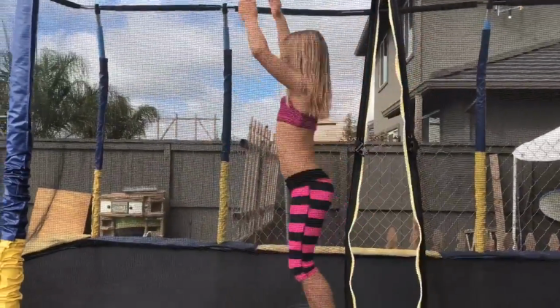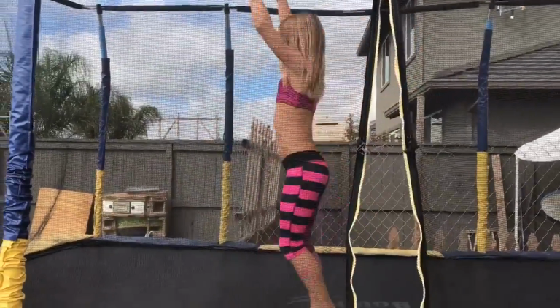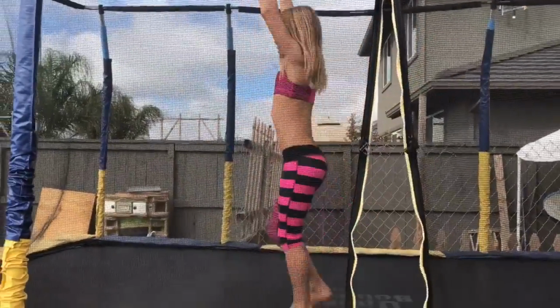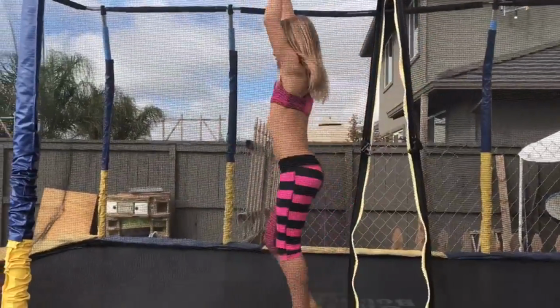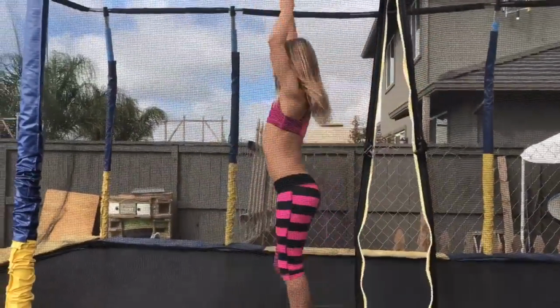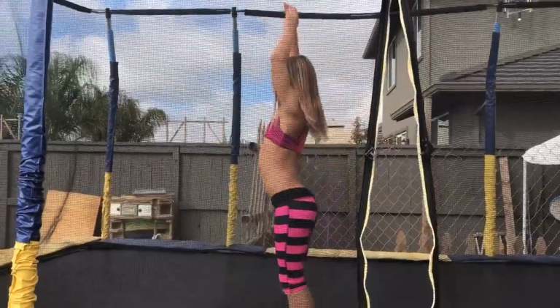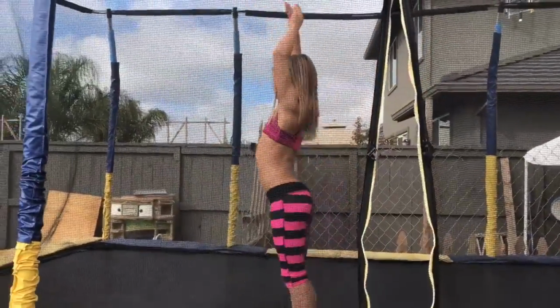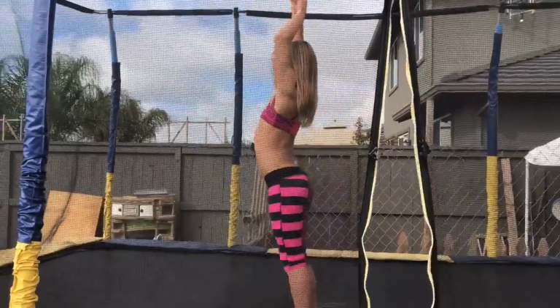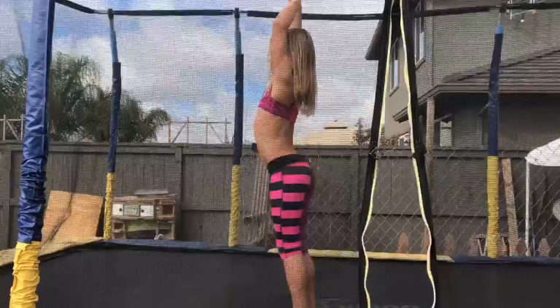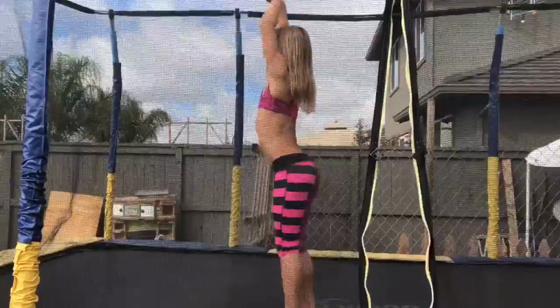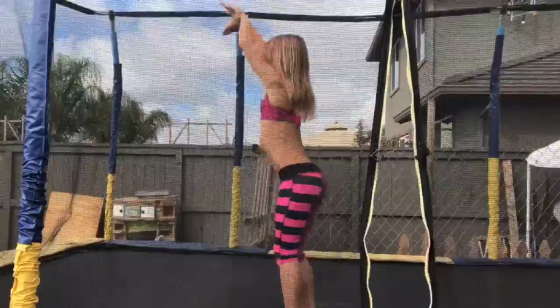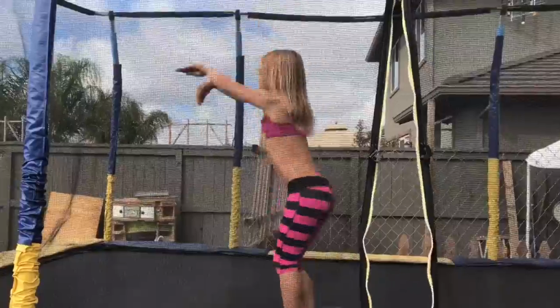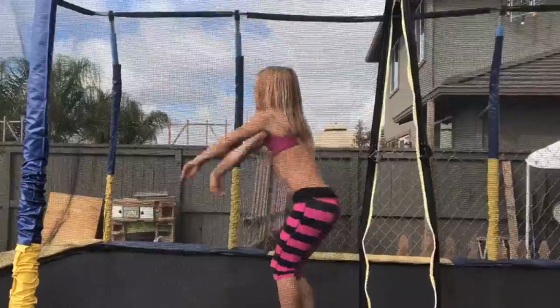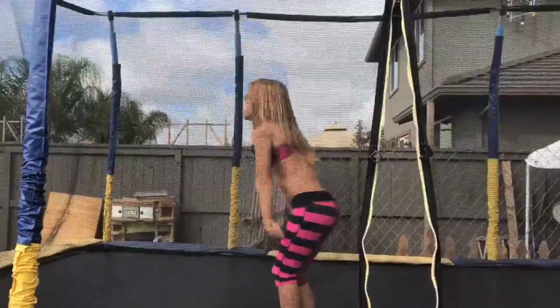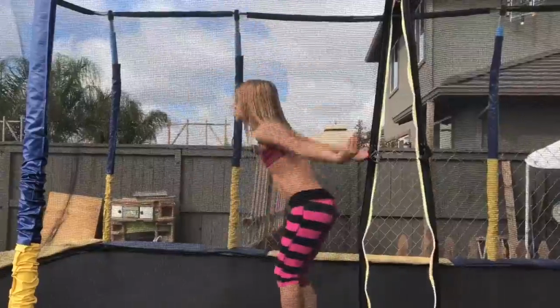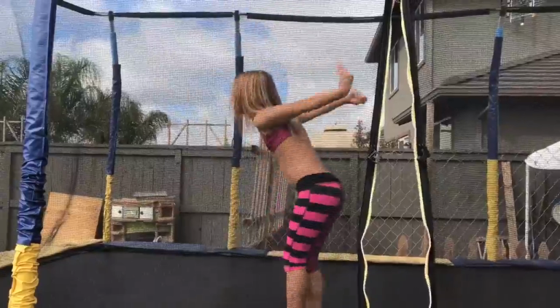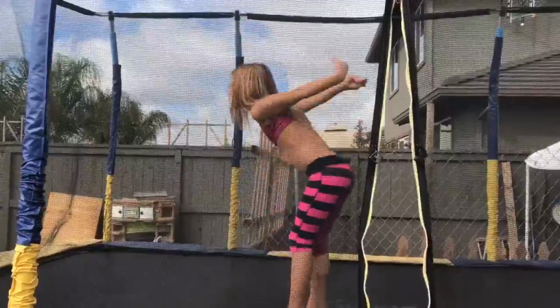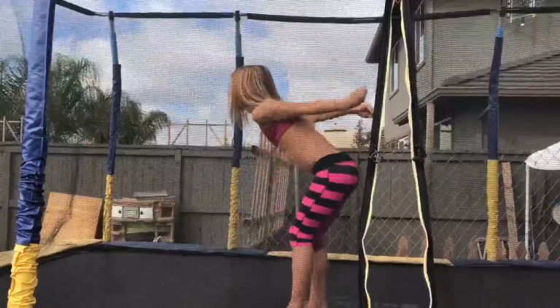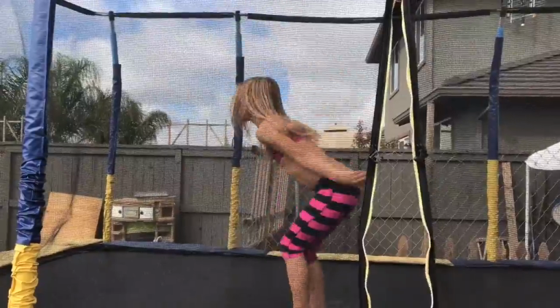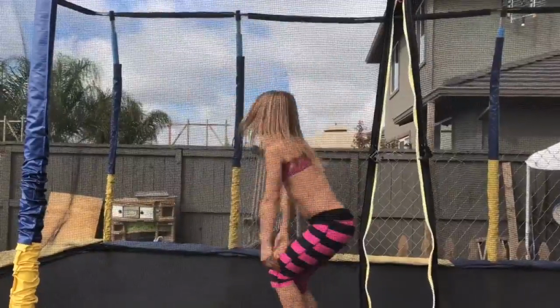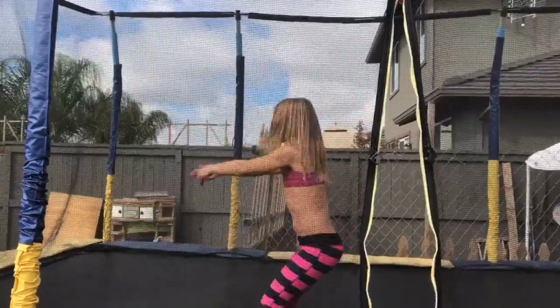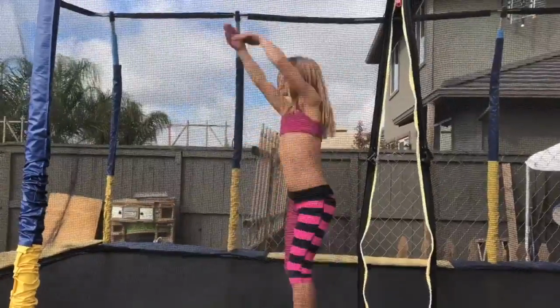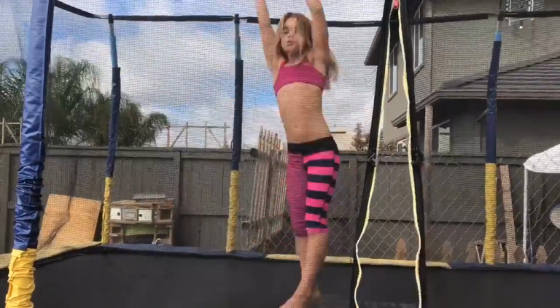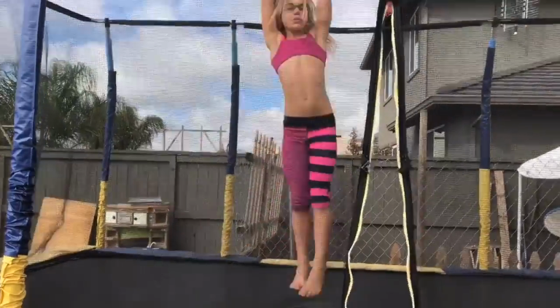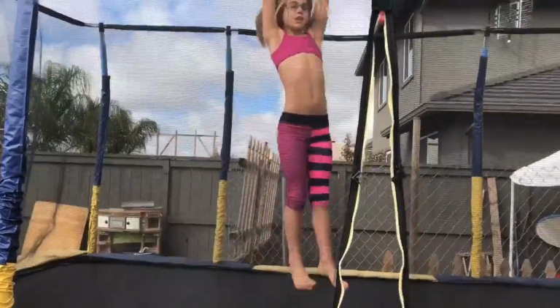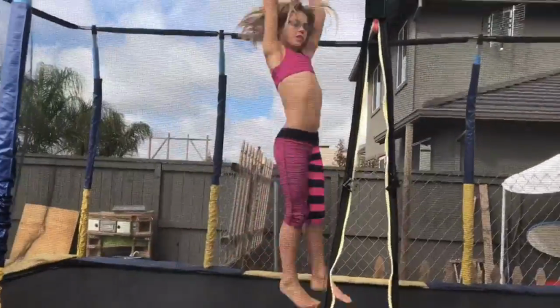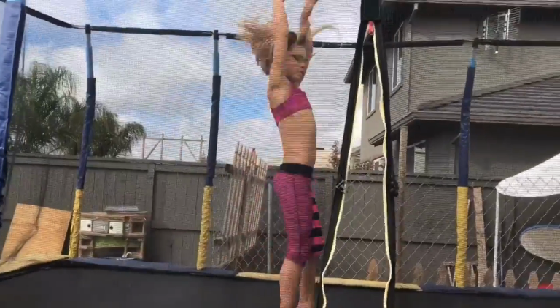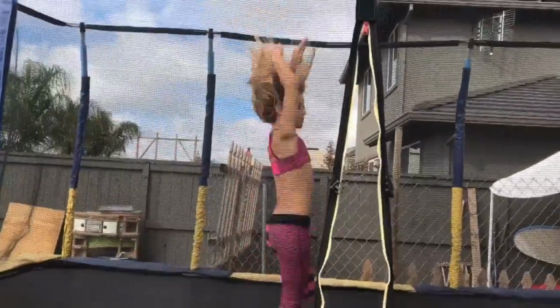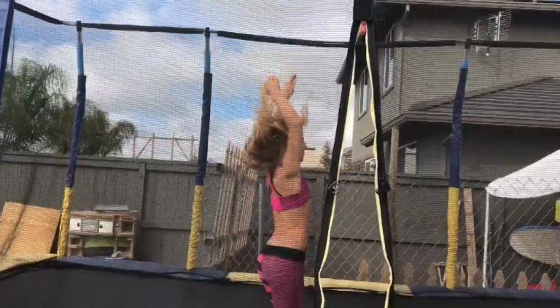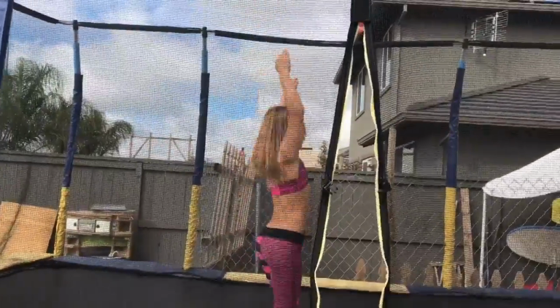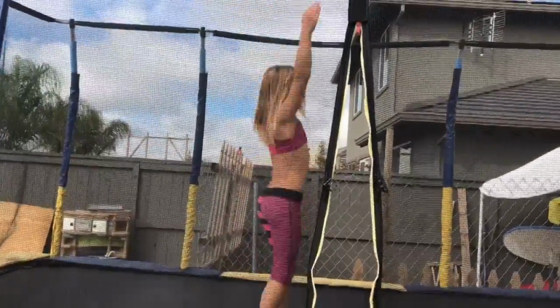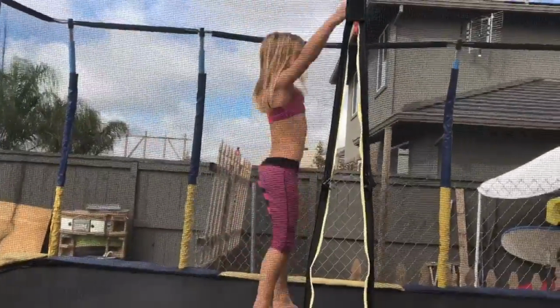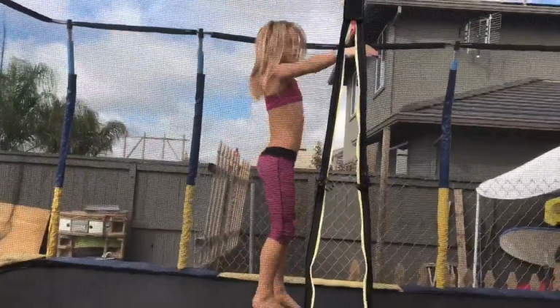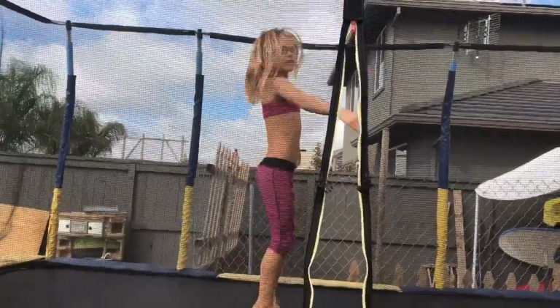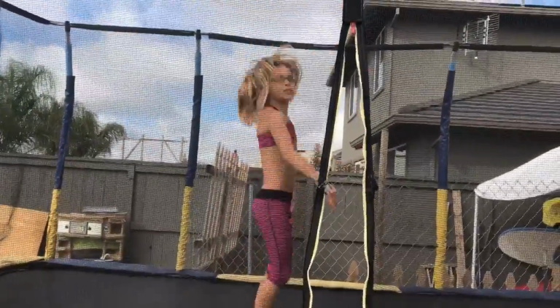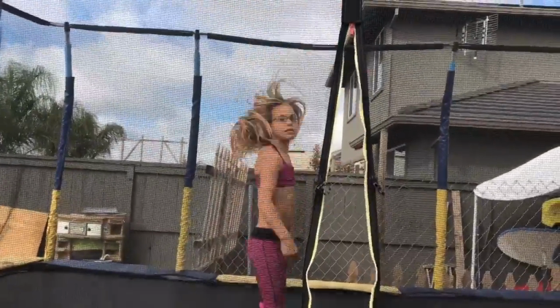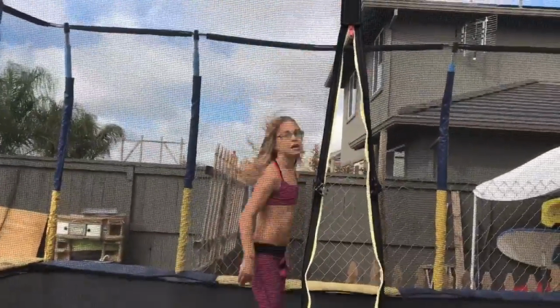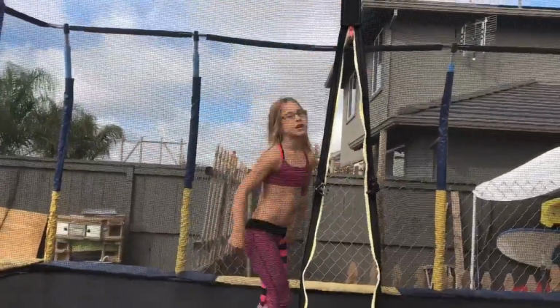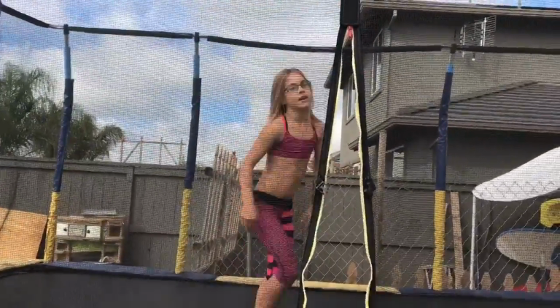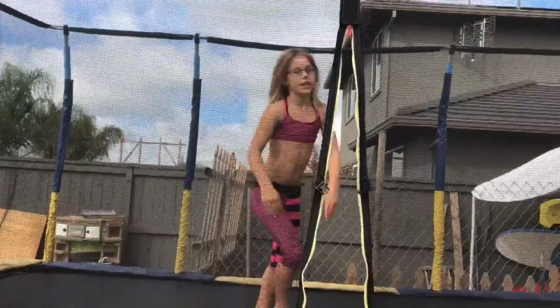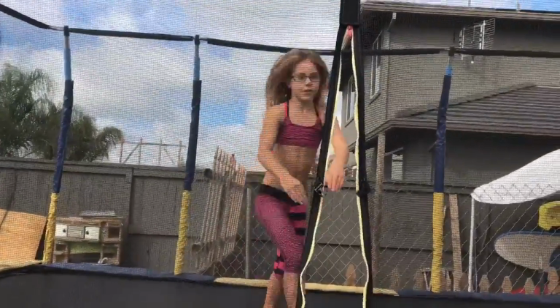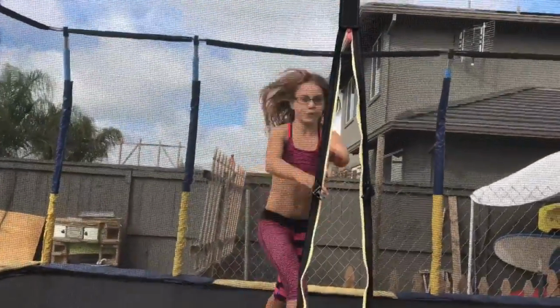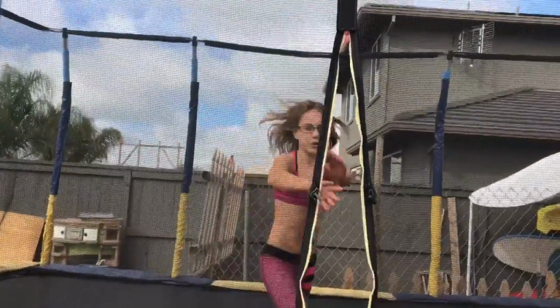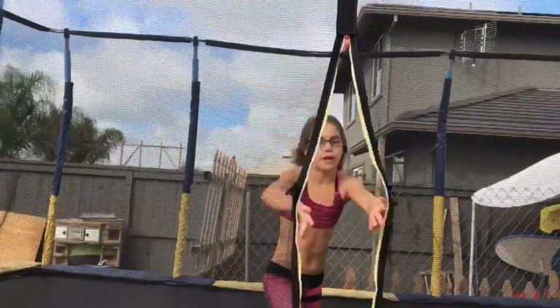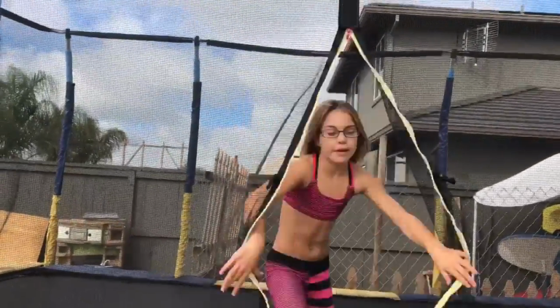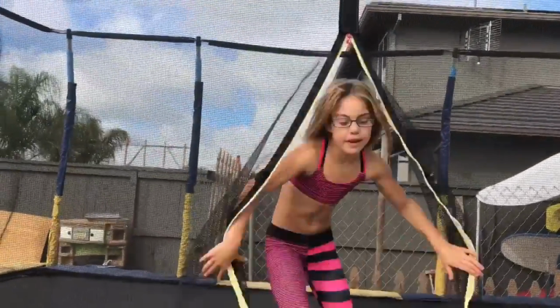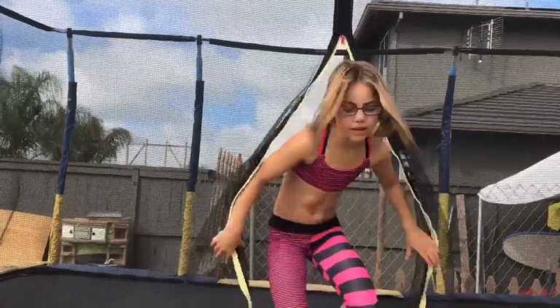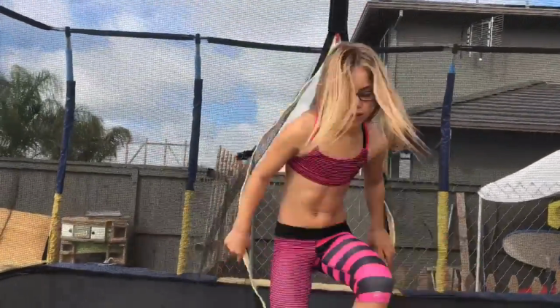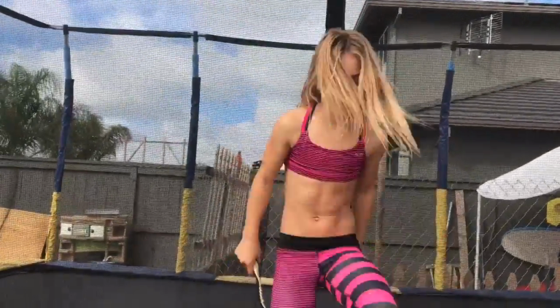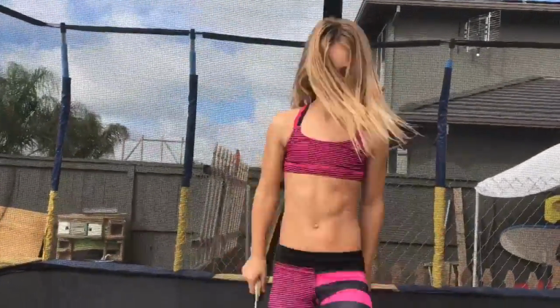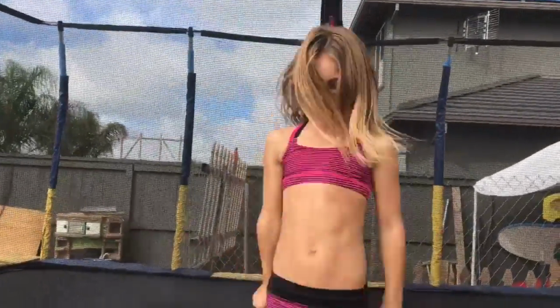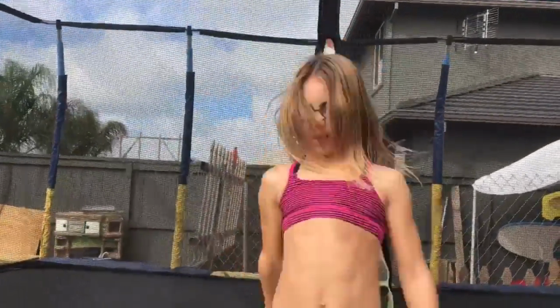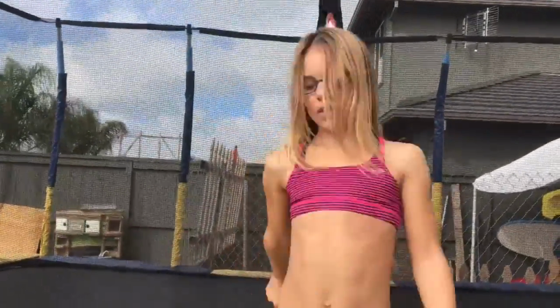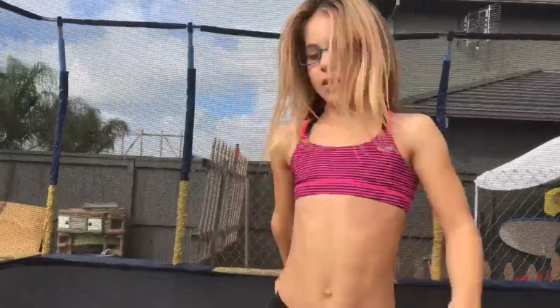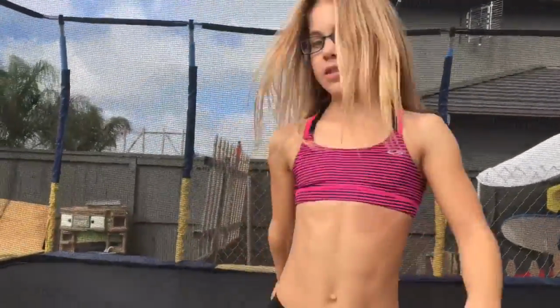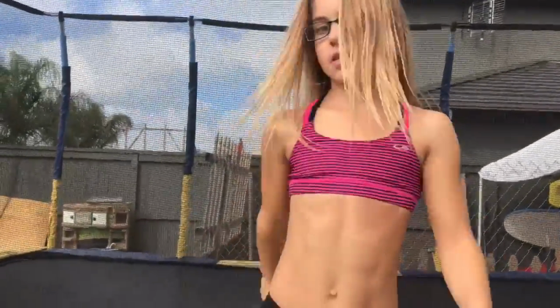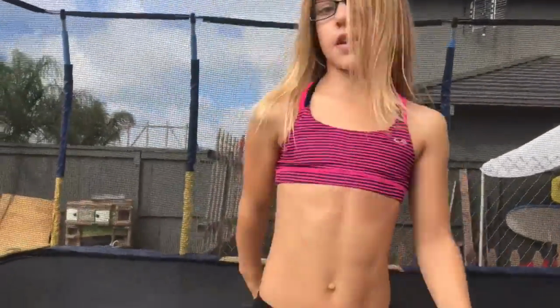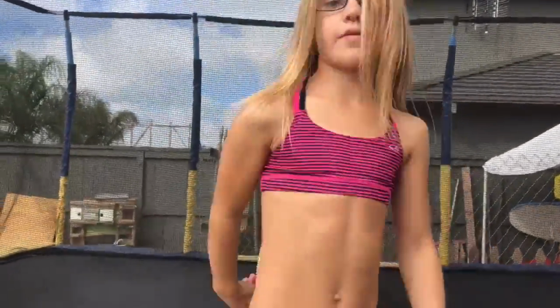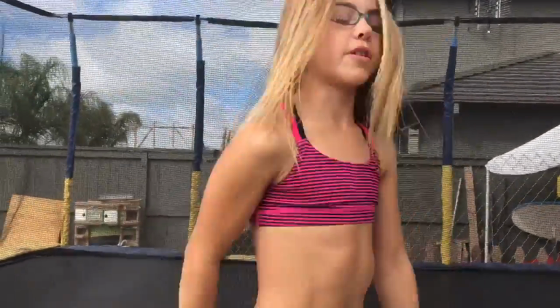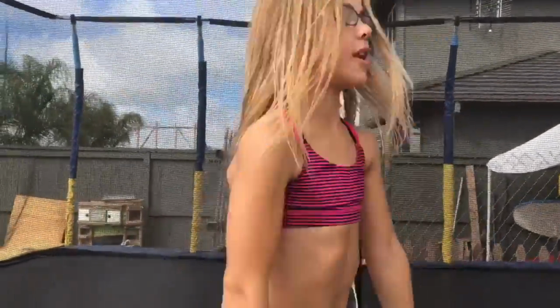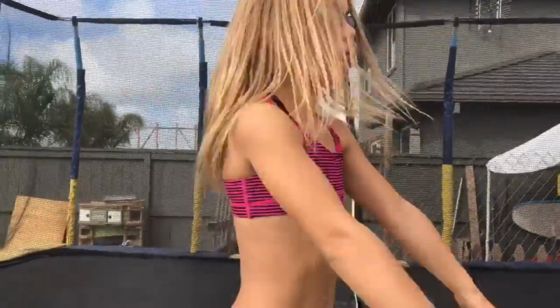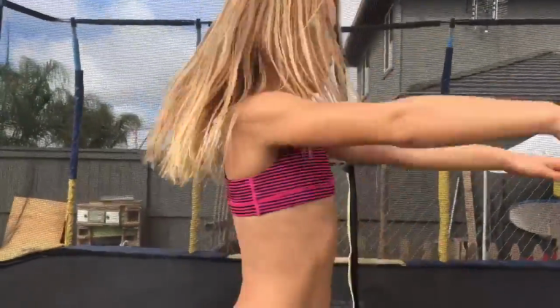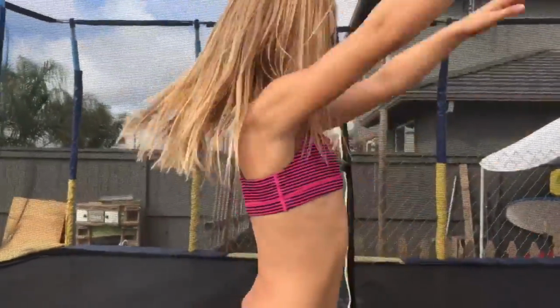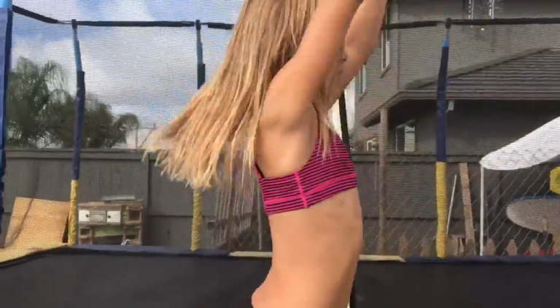I'm gonna show you so you know what it looks like. I'll do that here, so it's better instead of the netting.